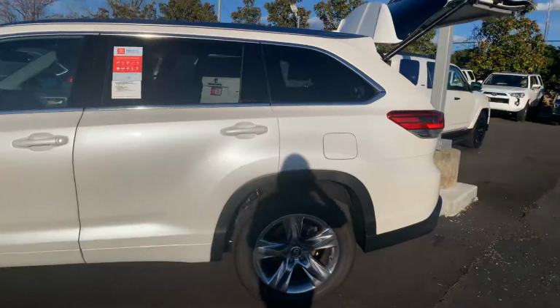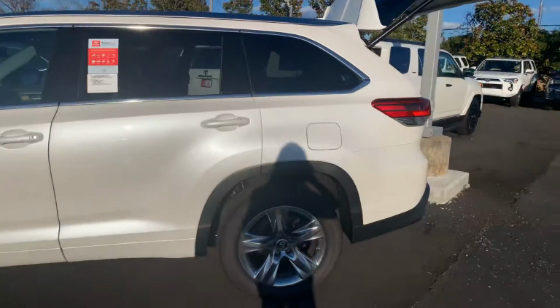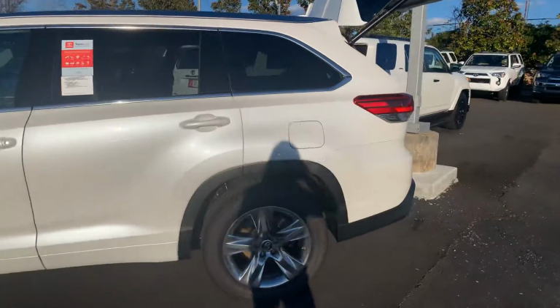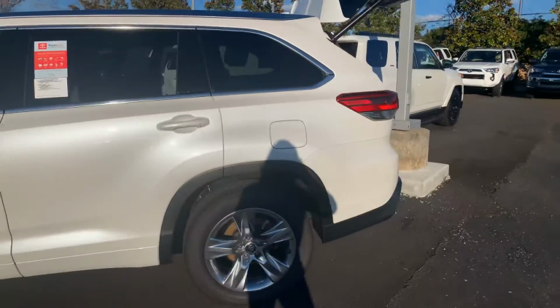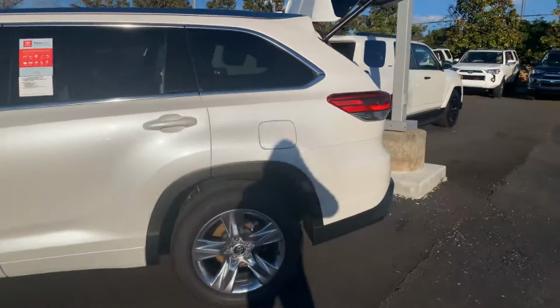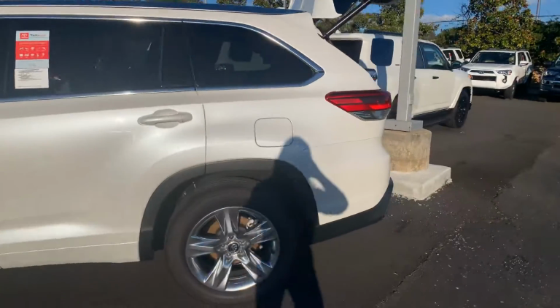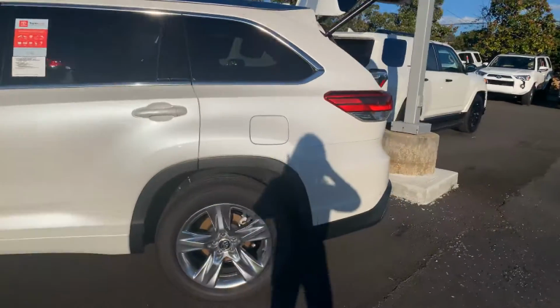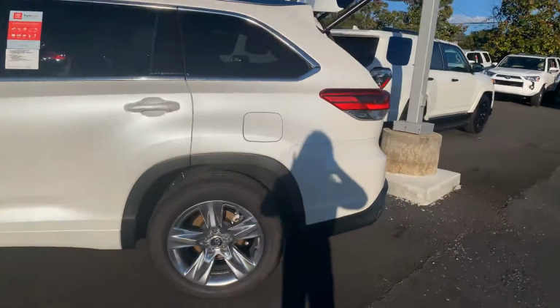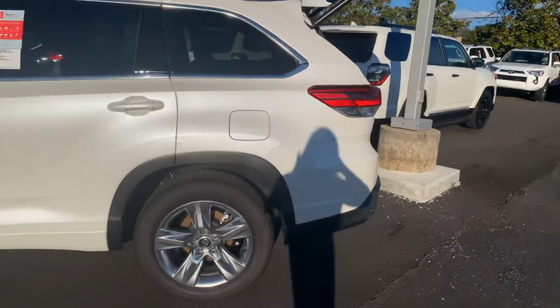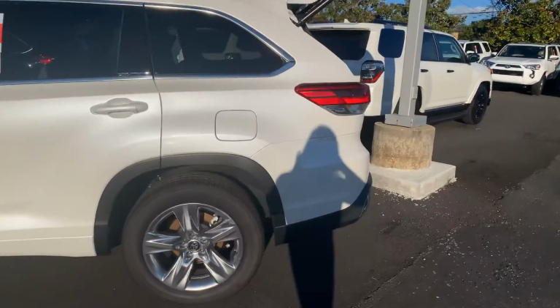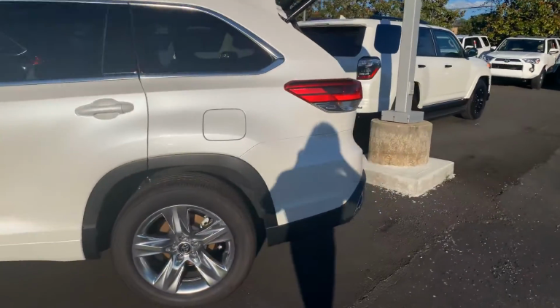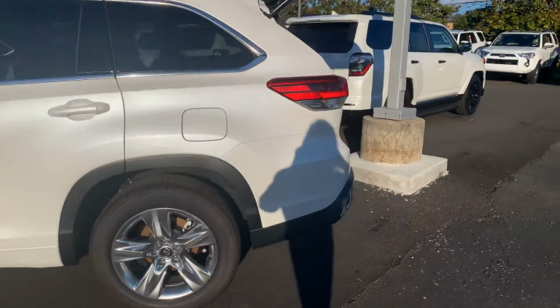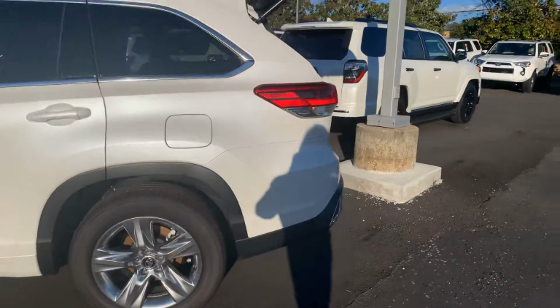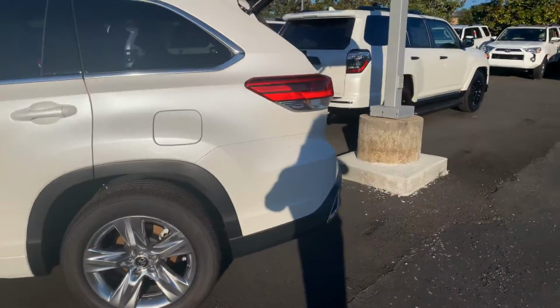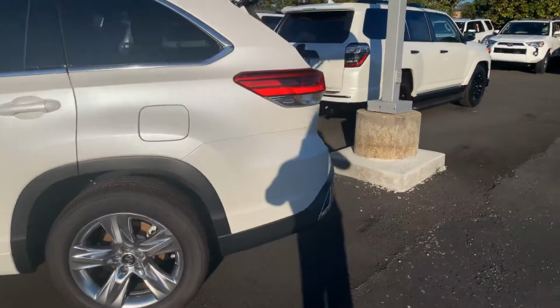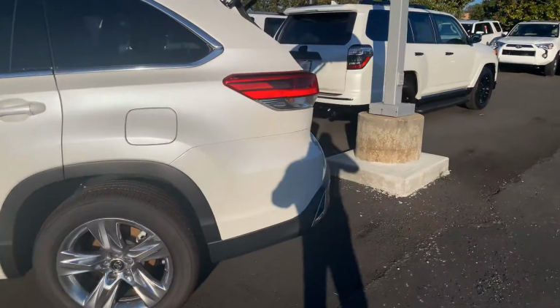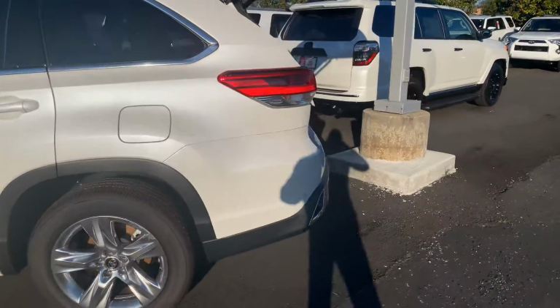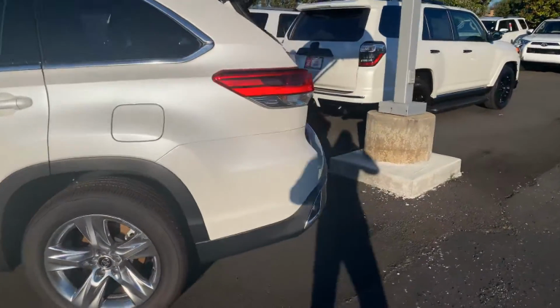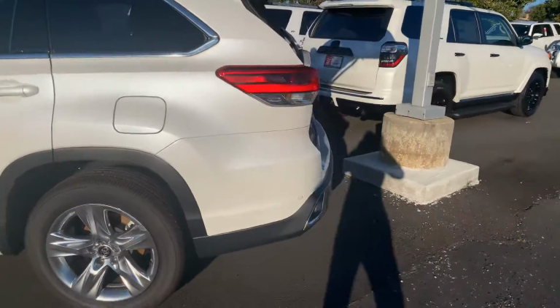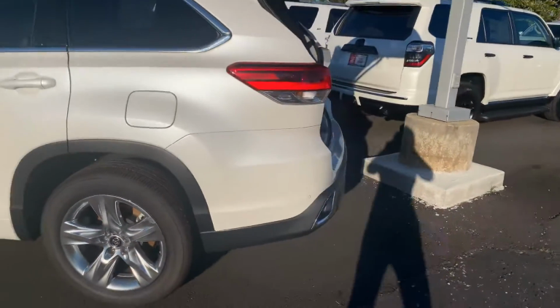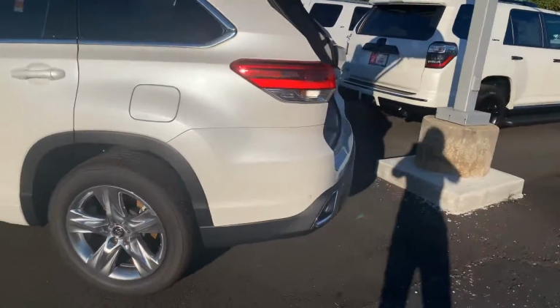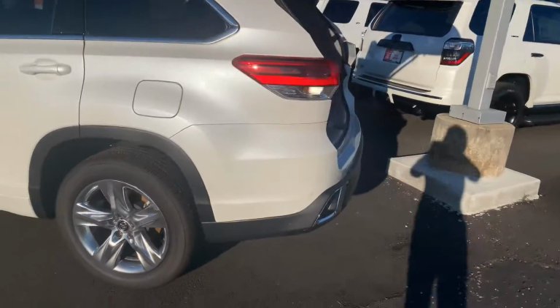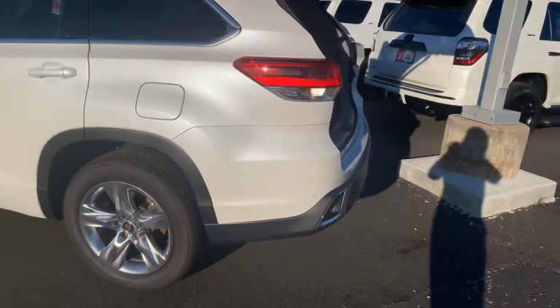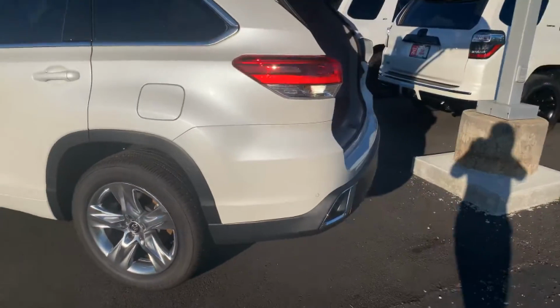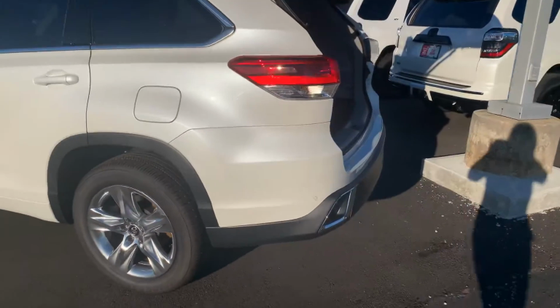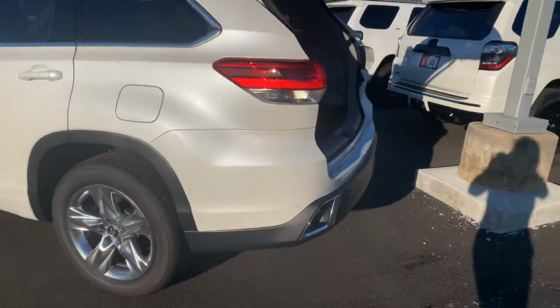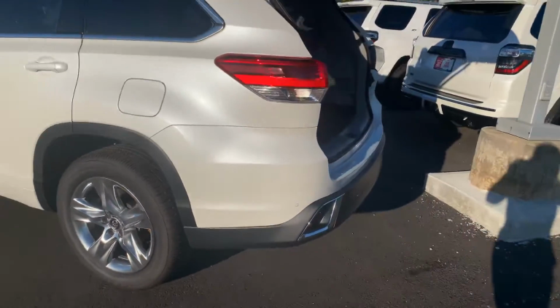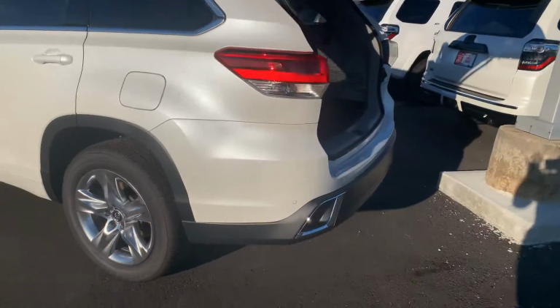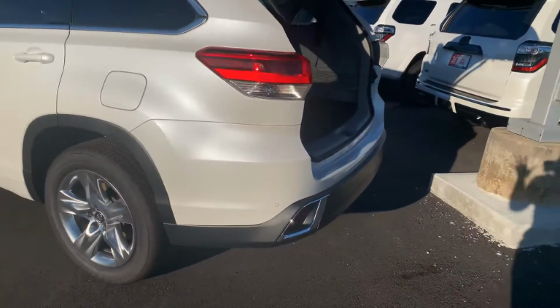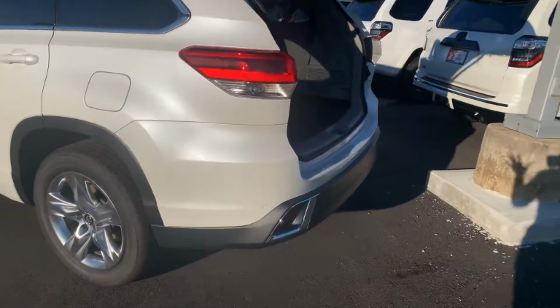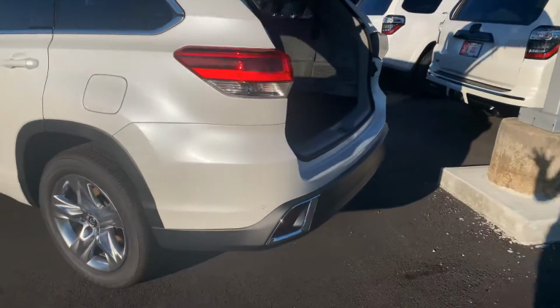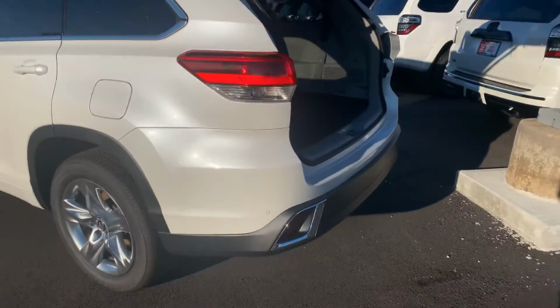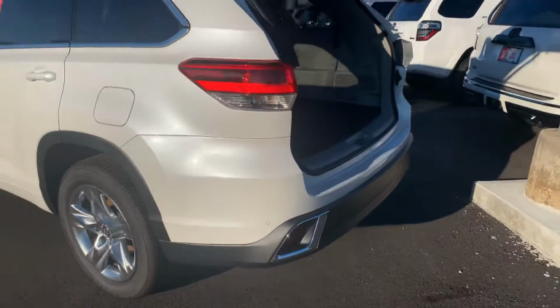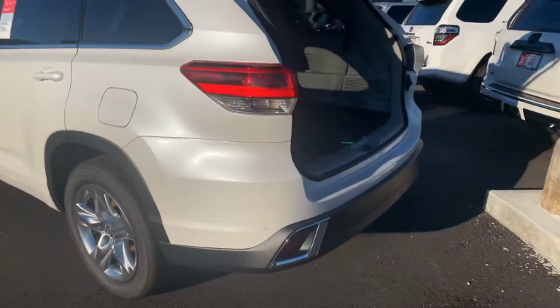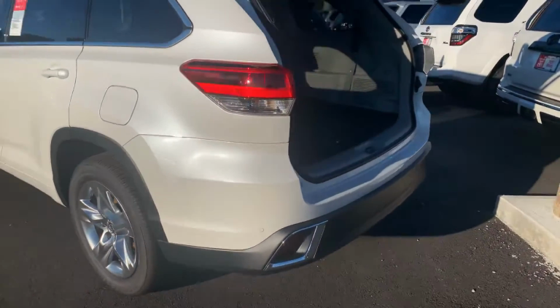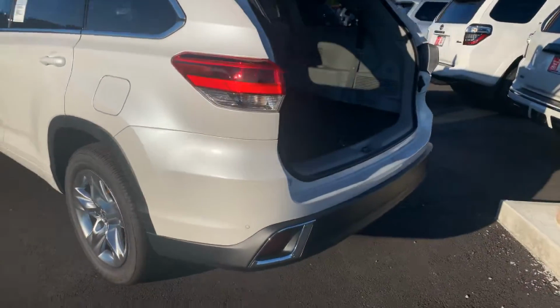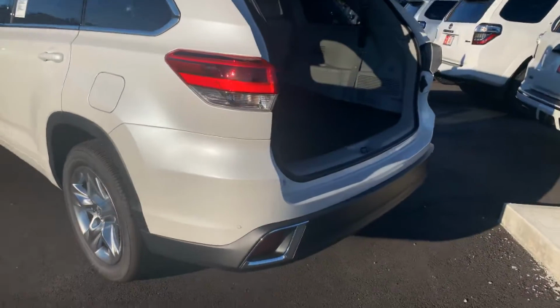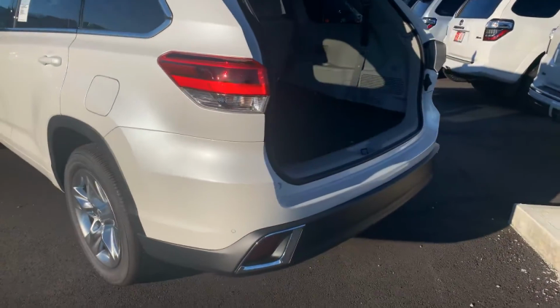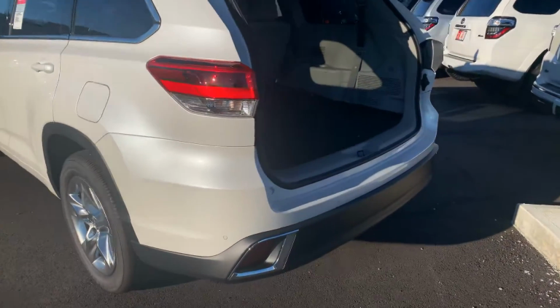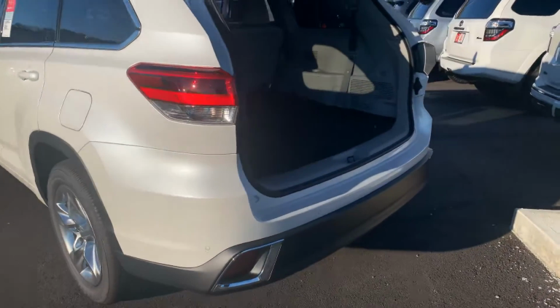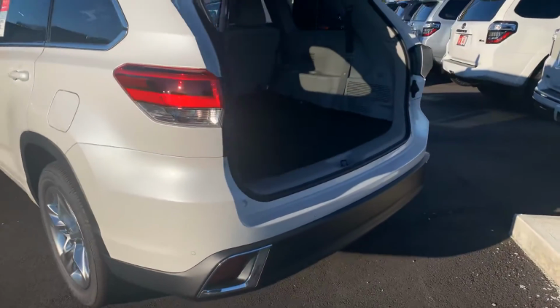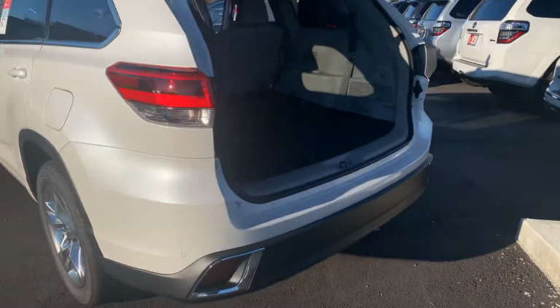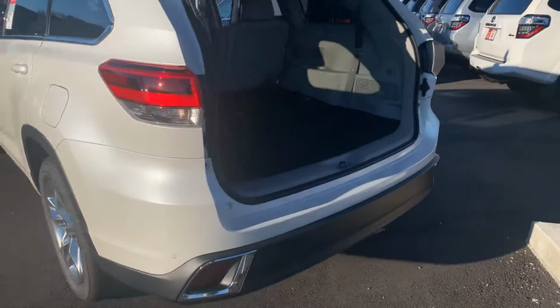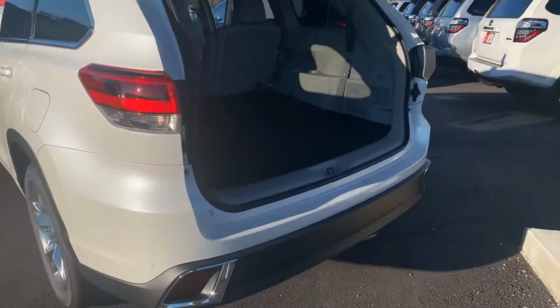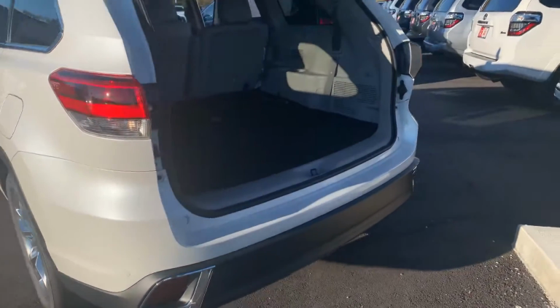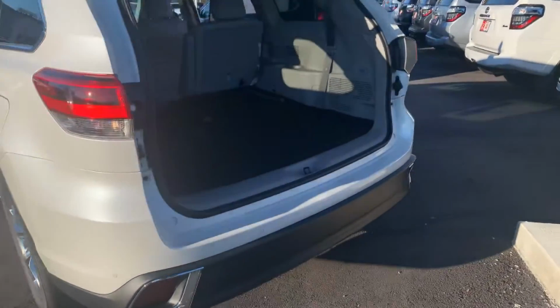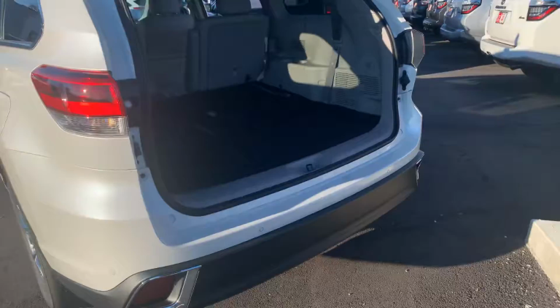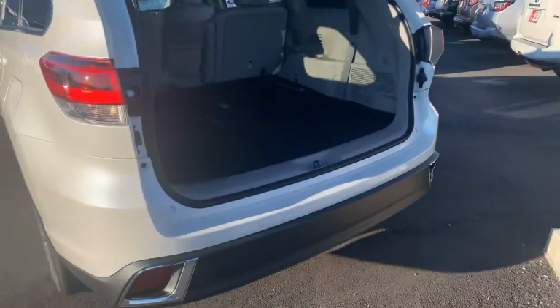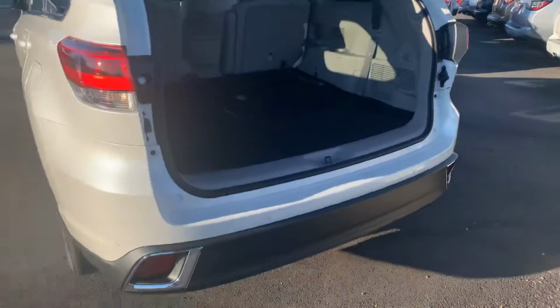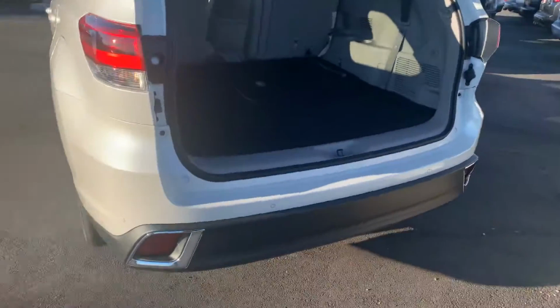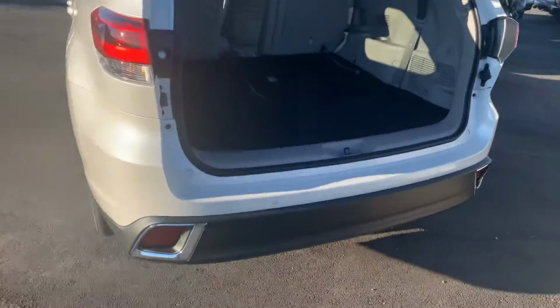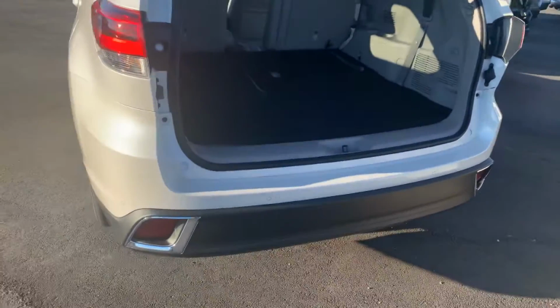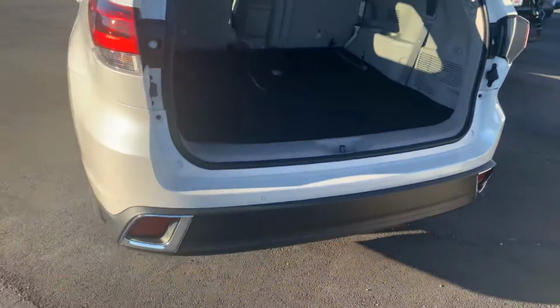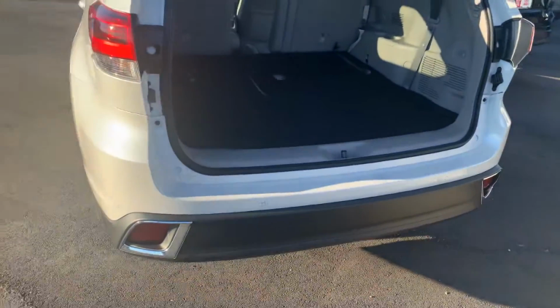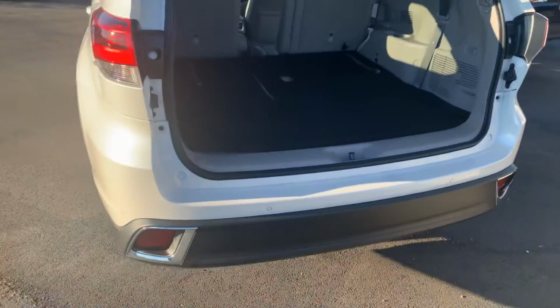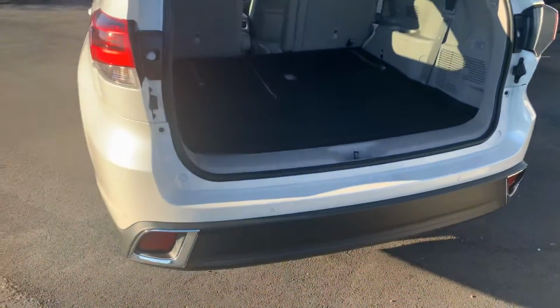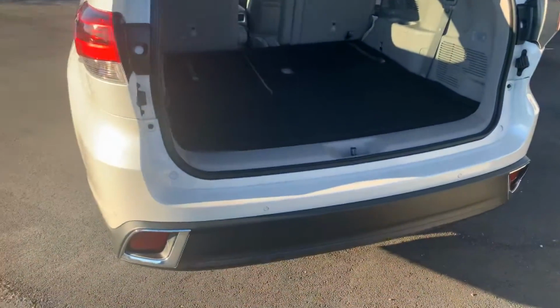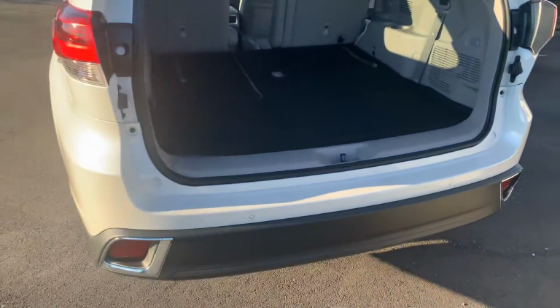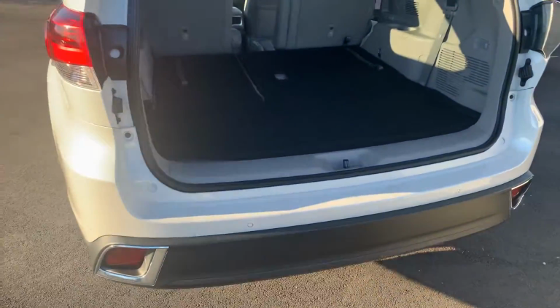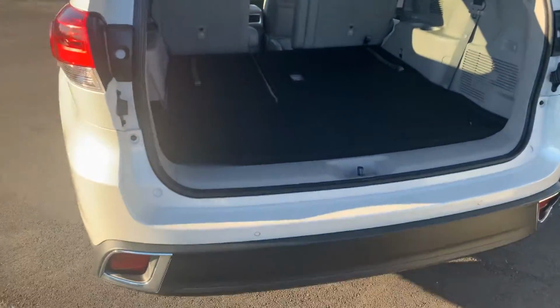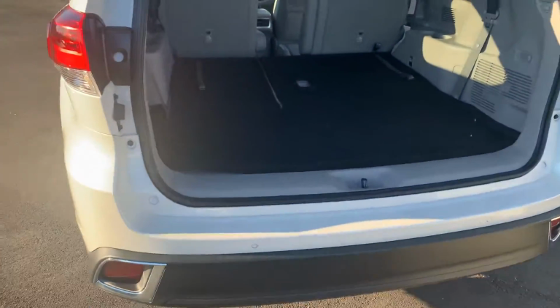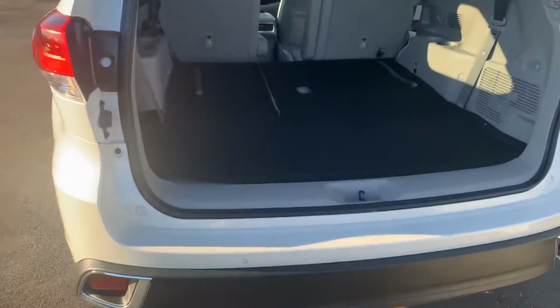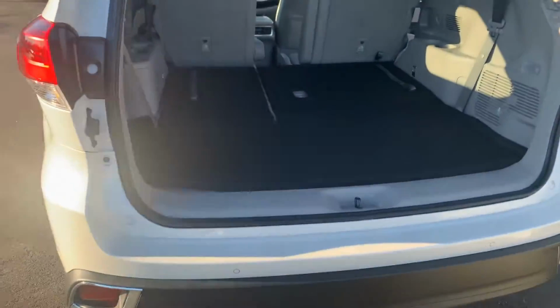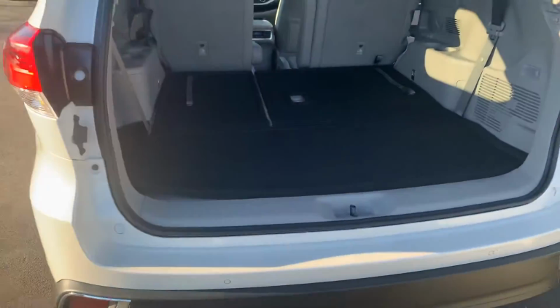You're also getting your park assist sensors on your bumper, your power liftgate, and third row seating which folds flat.